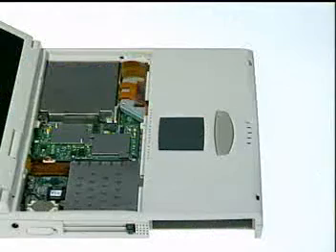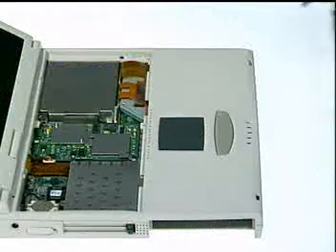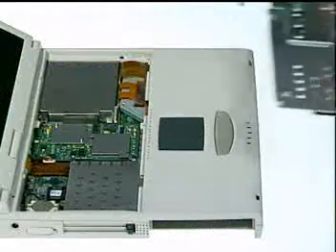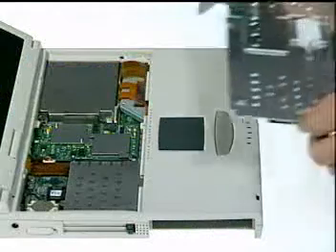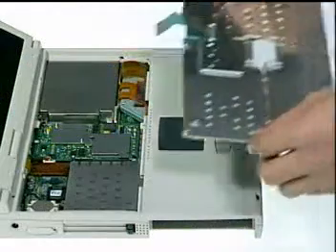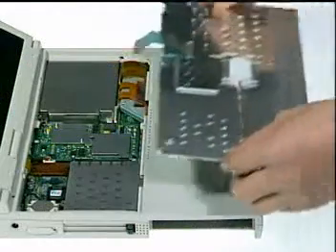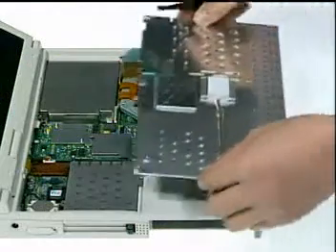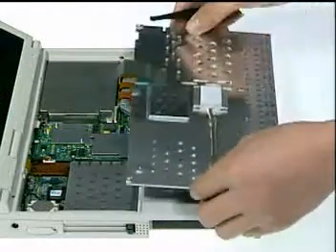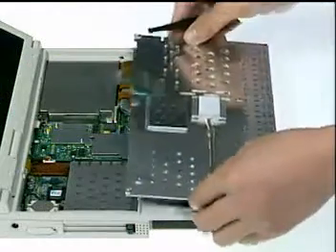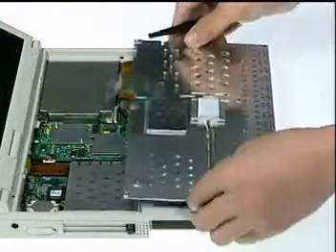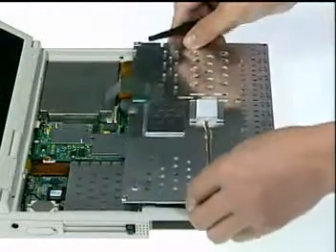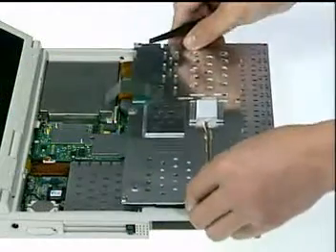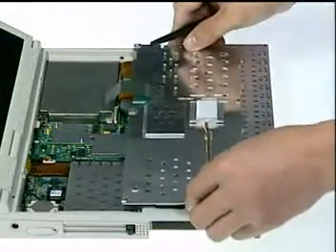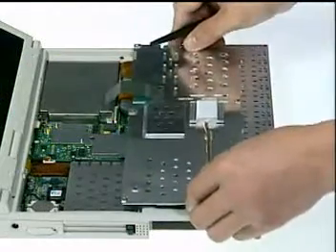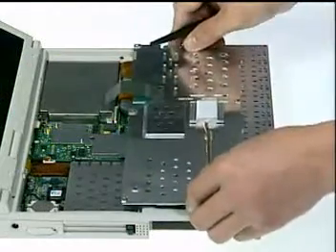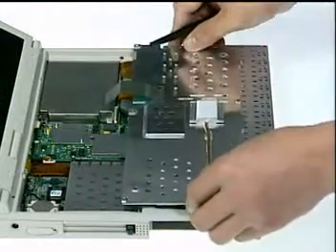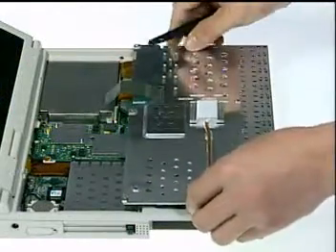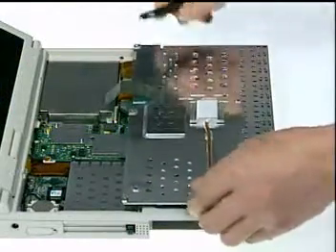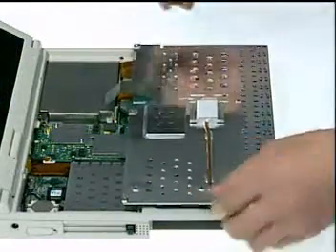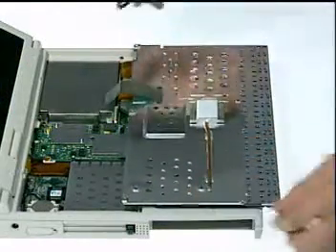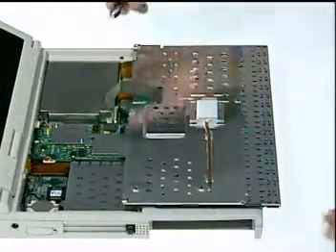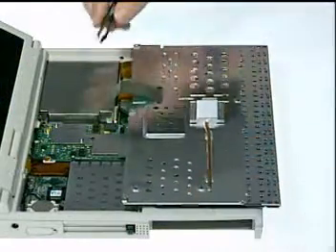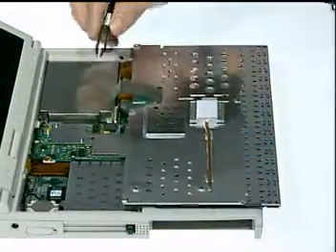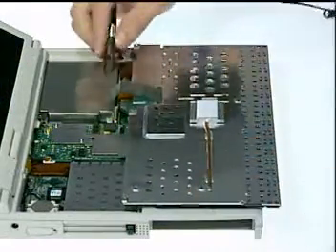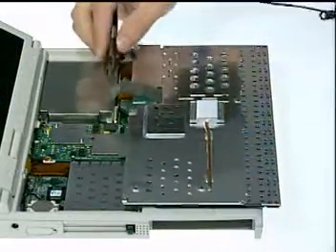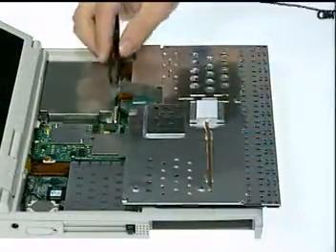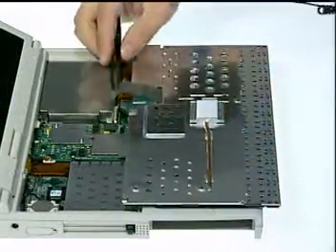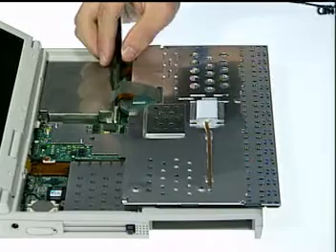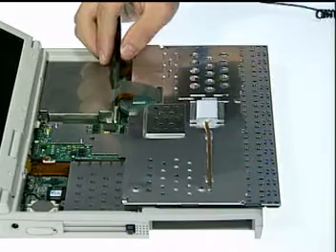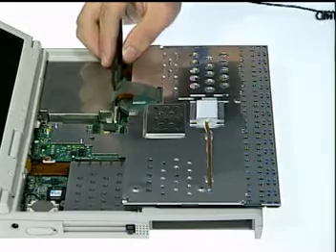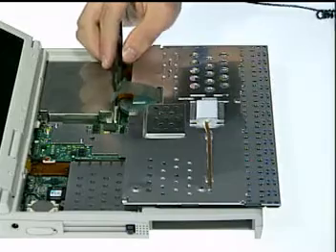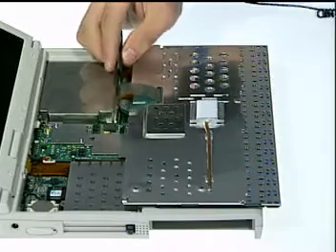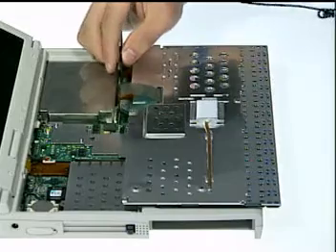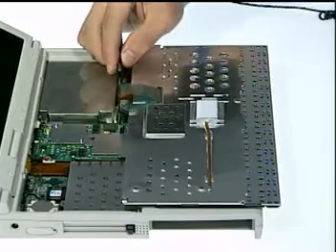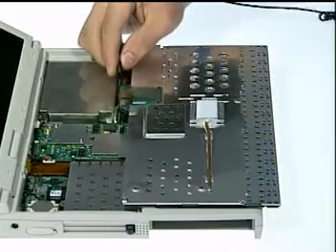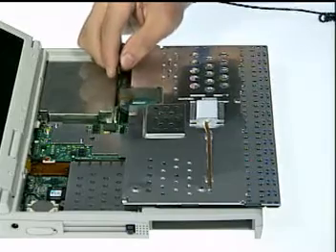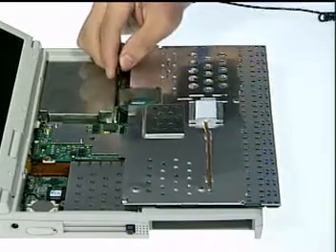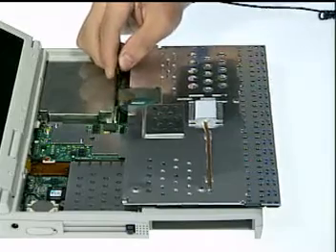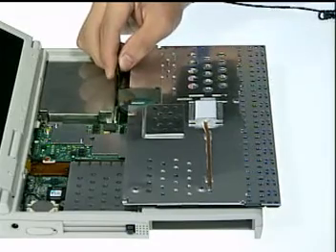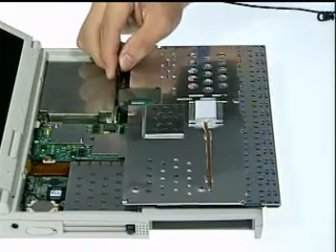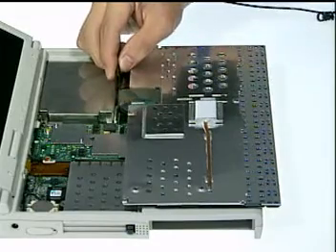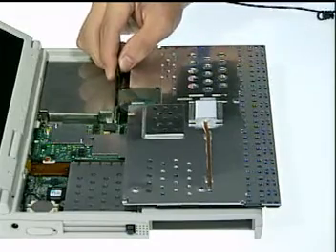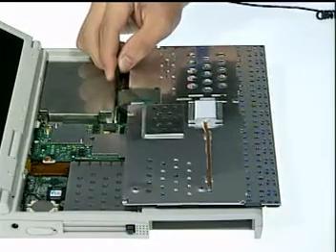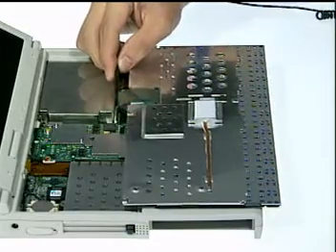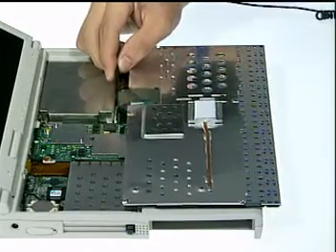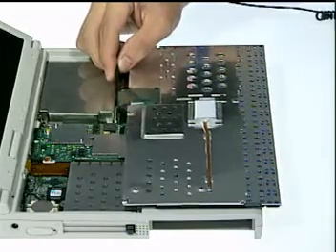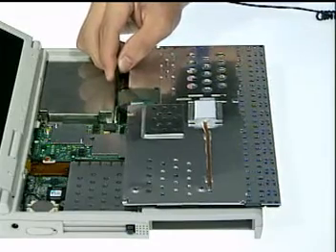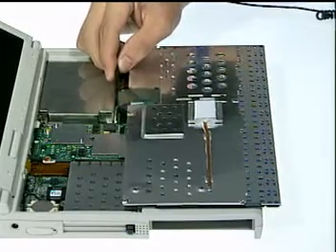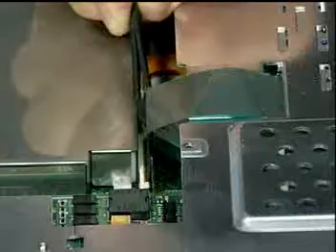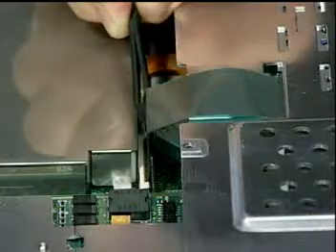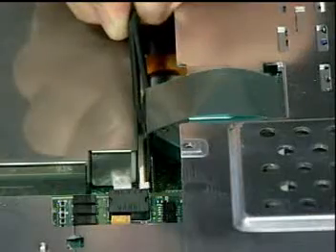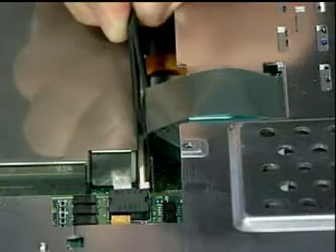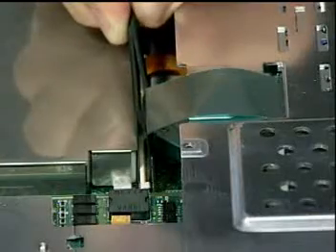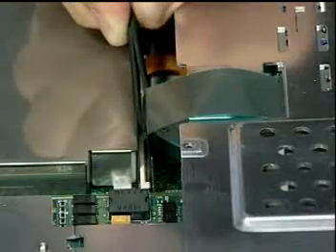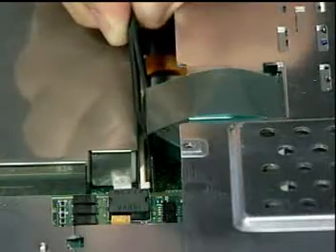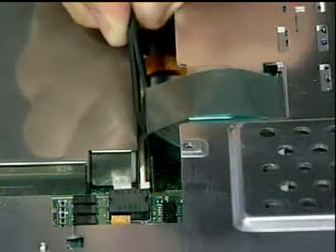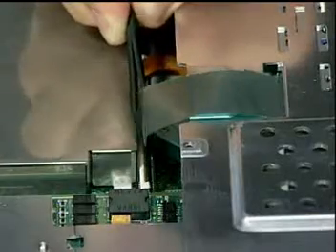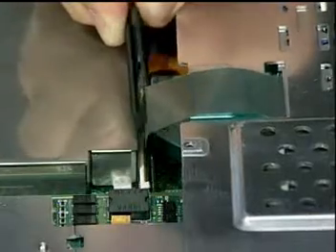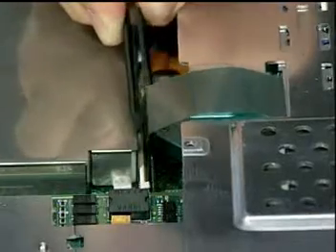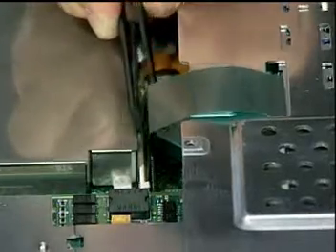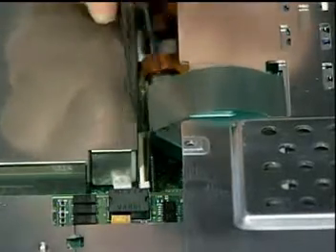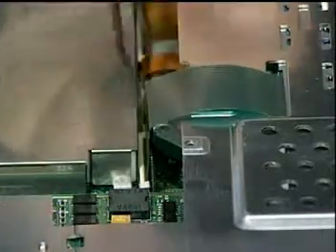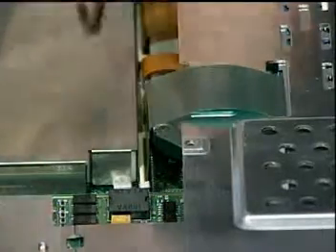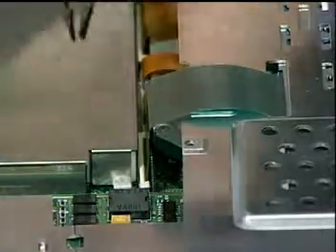Then, place the keyboard and heat sink plates over the touchpad and connect the keyboard cable onto the motherboard.